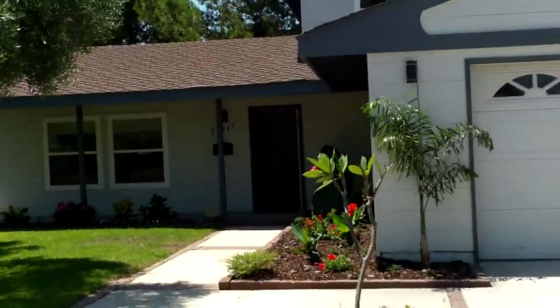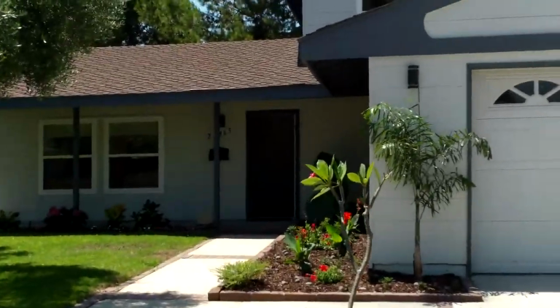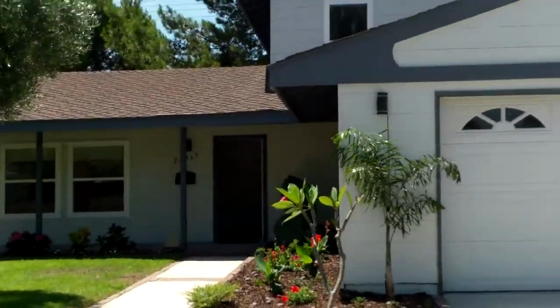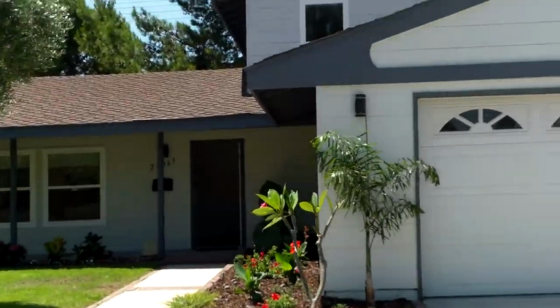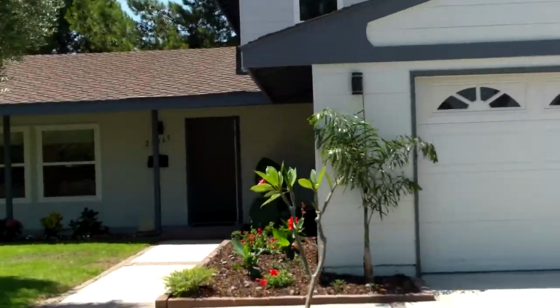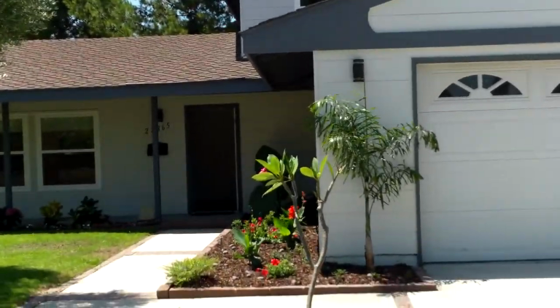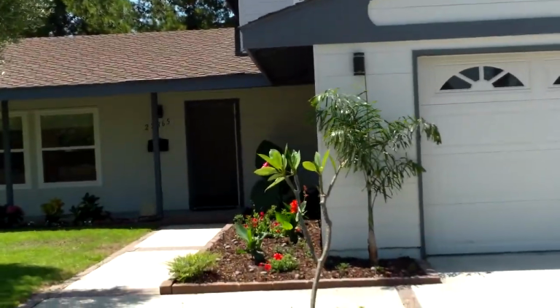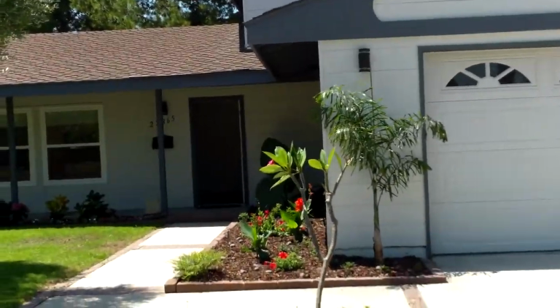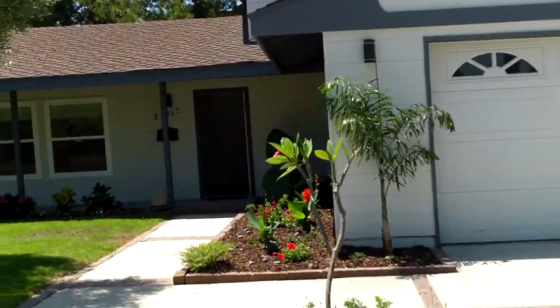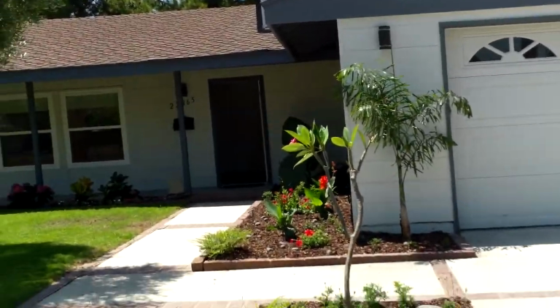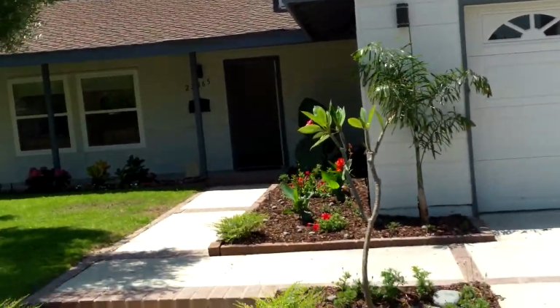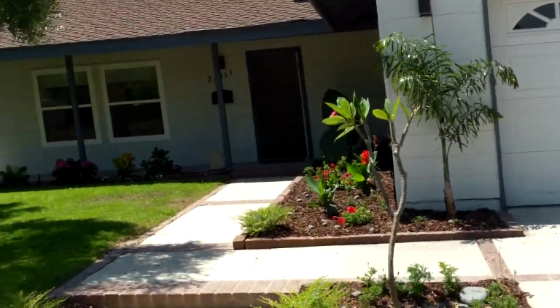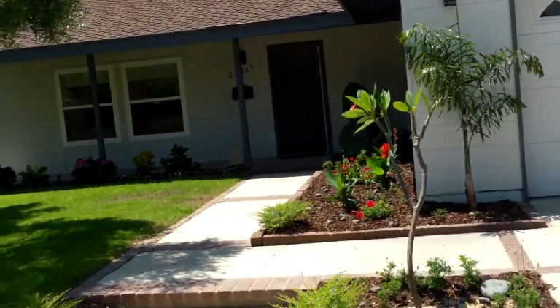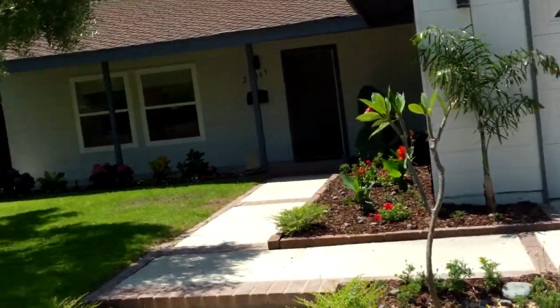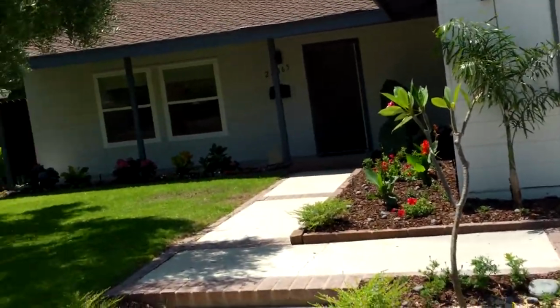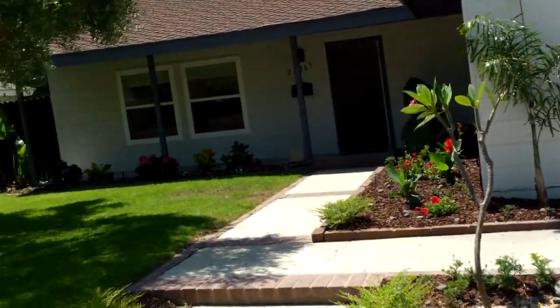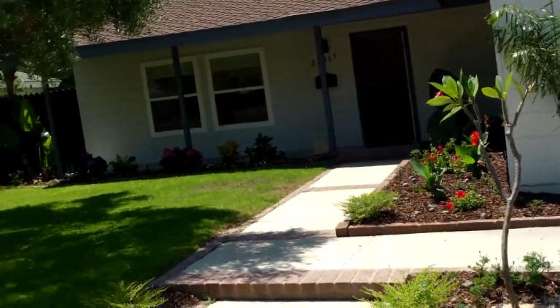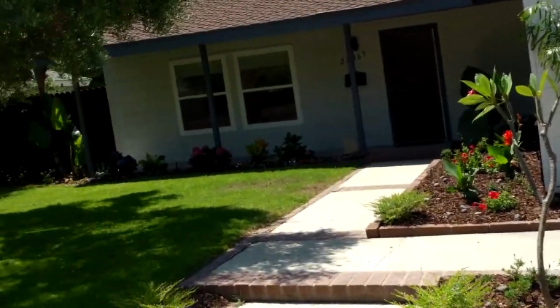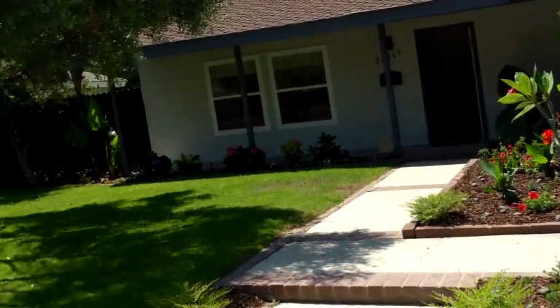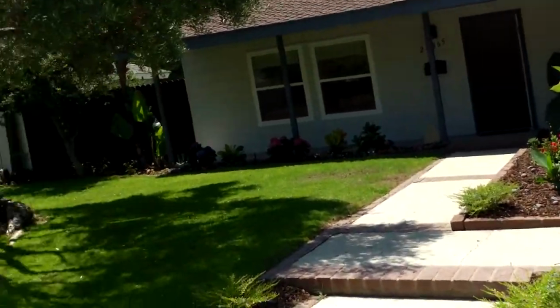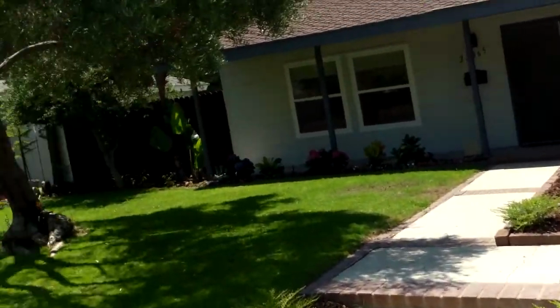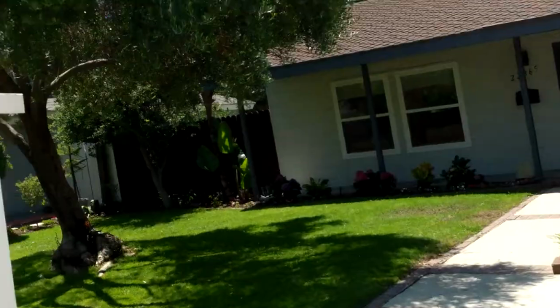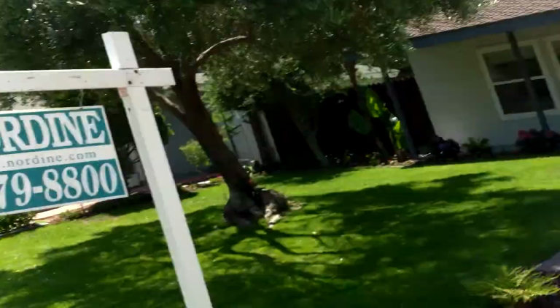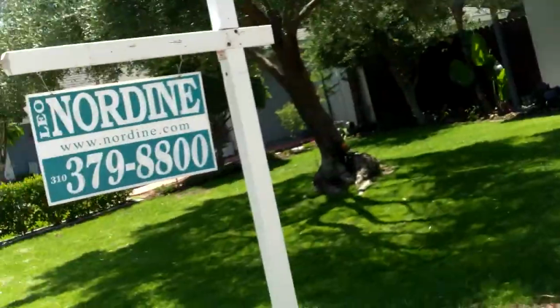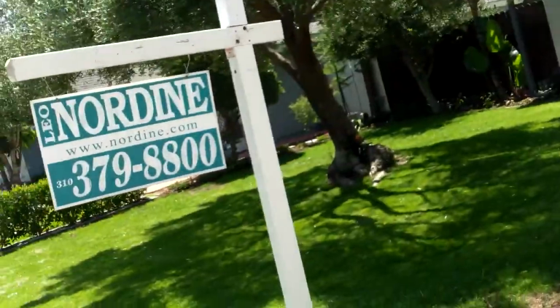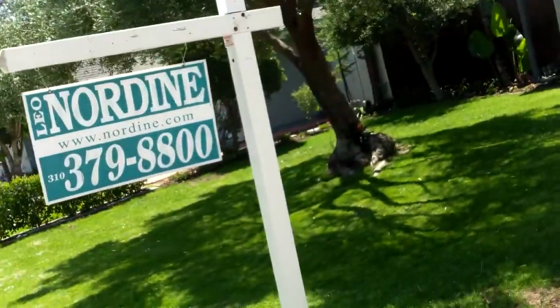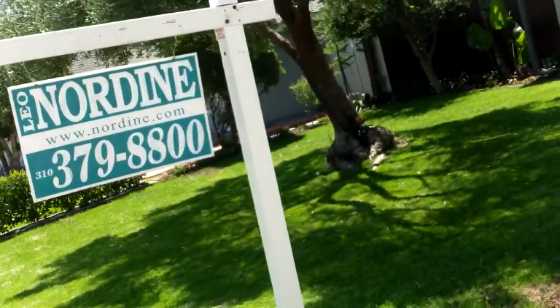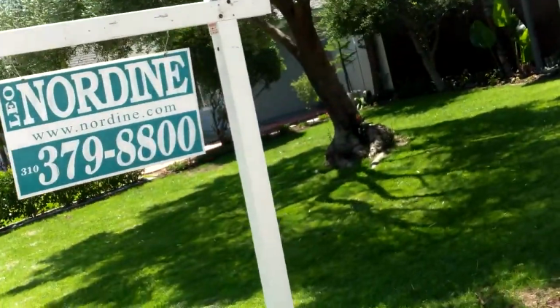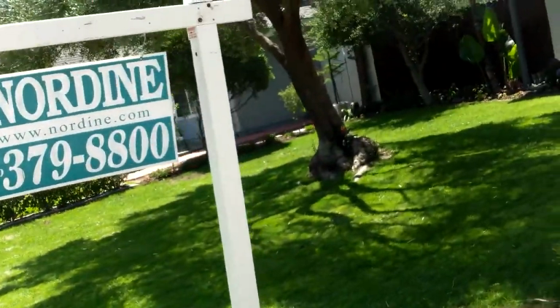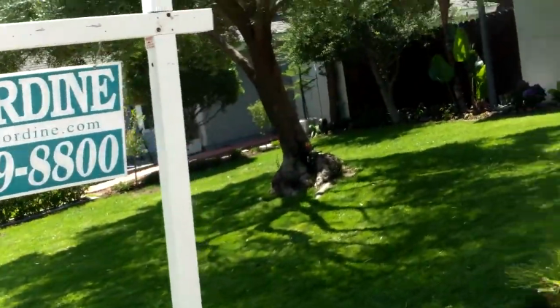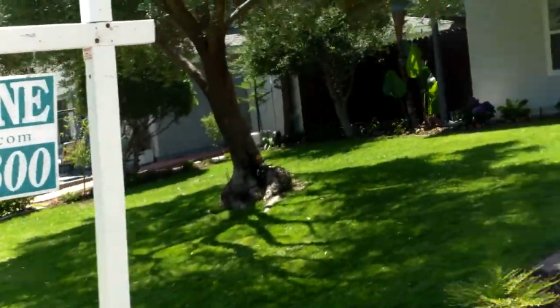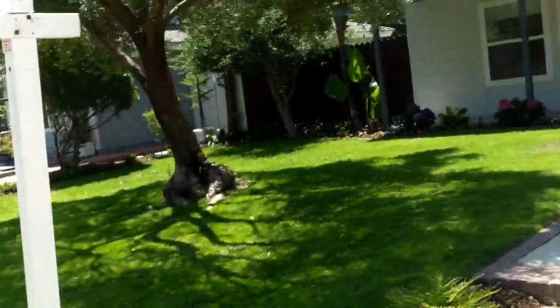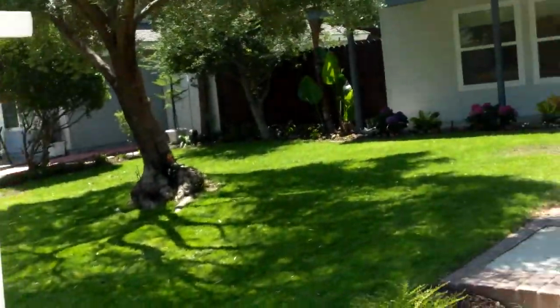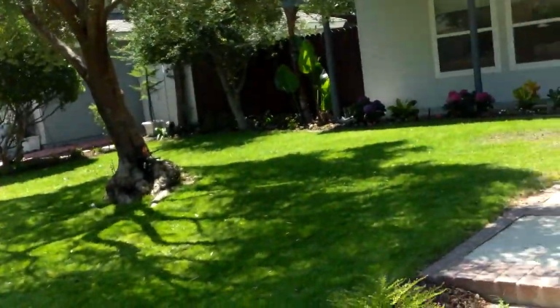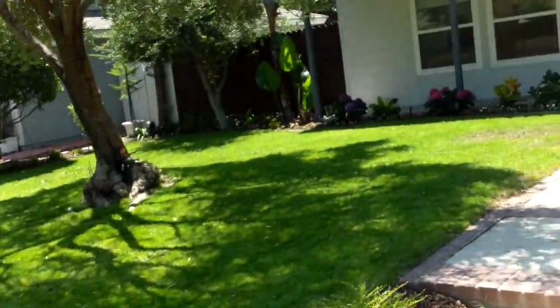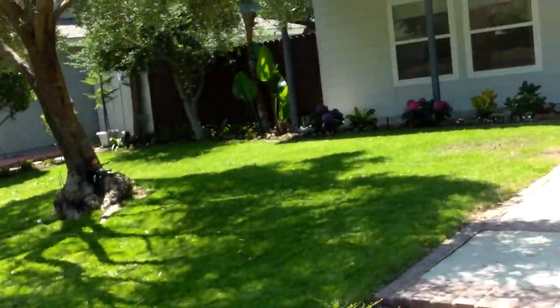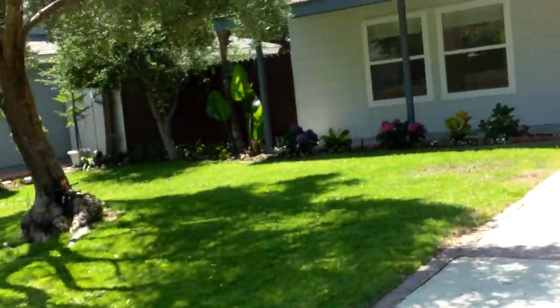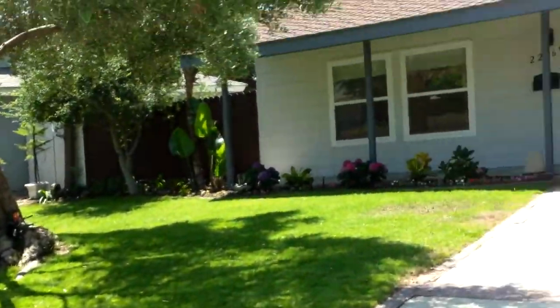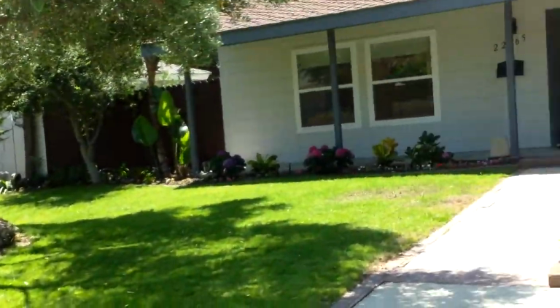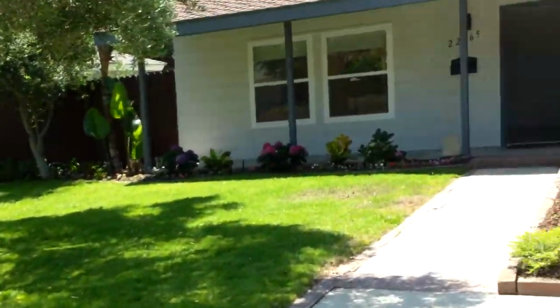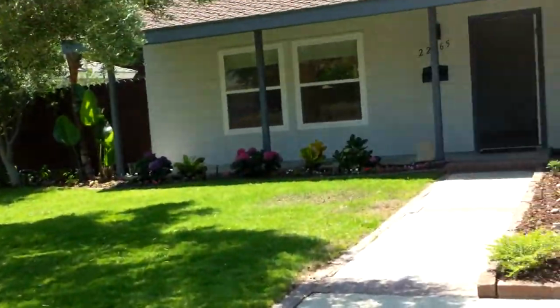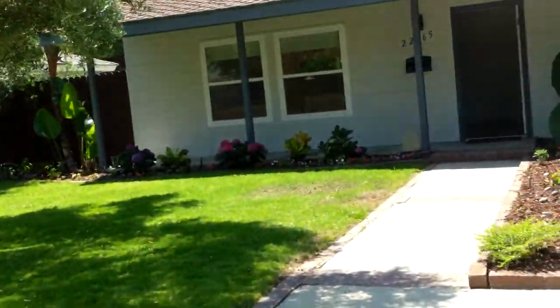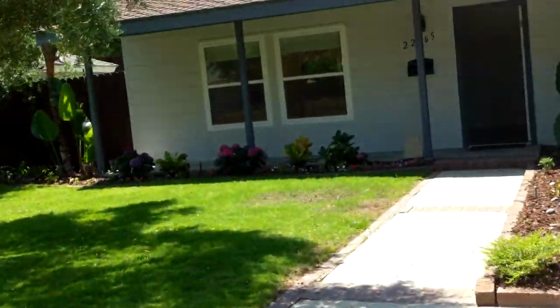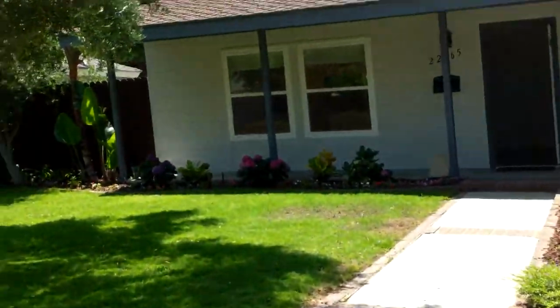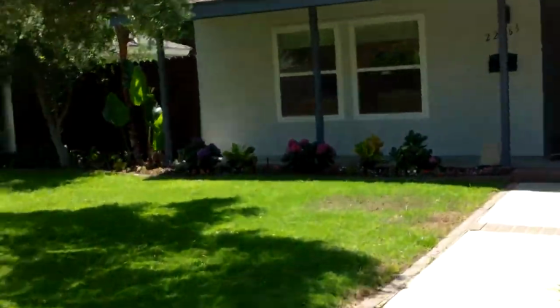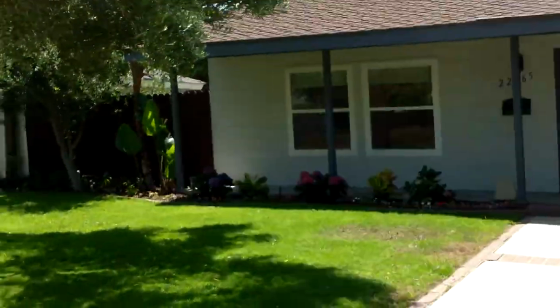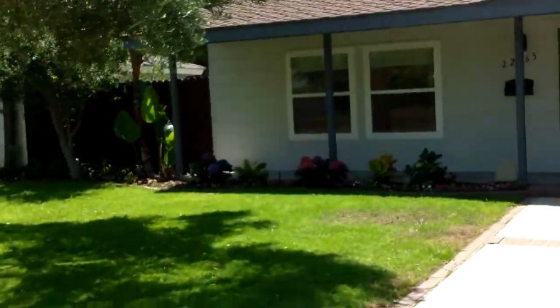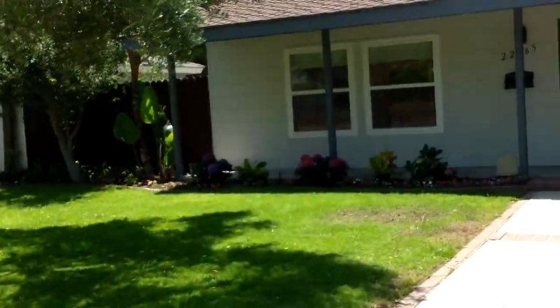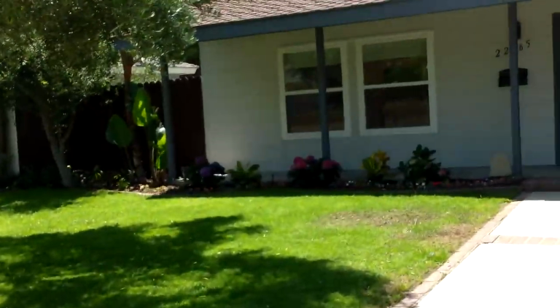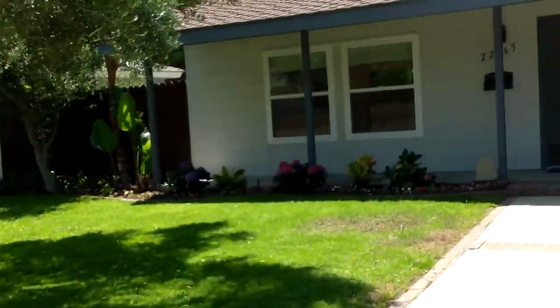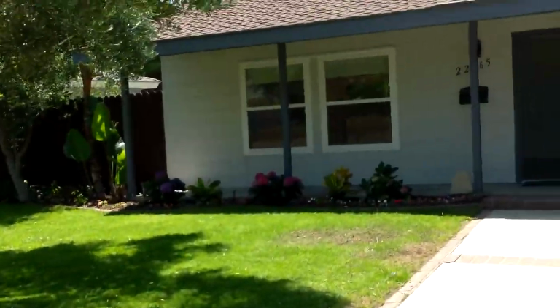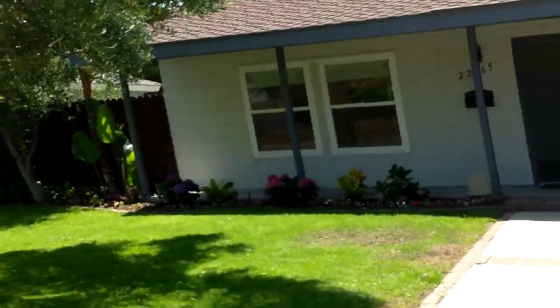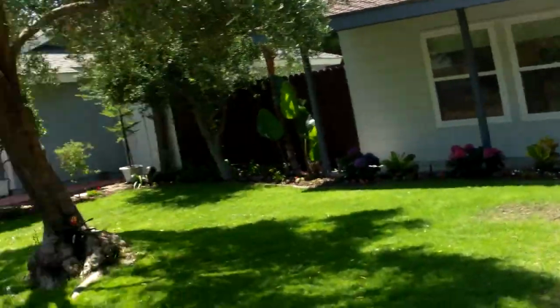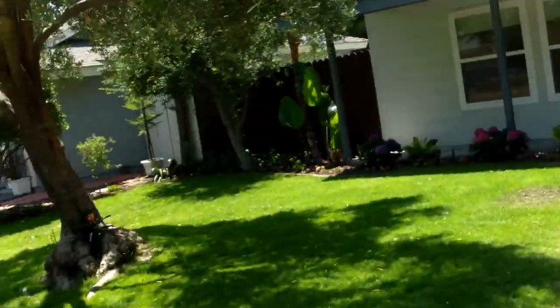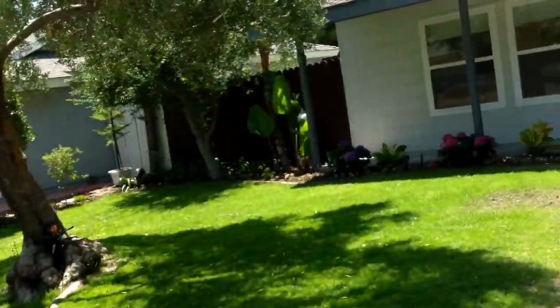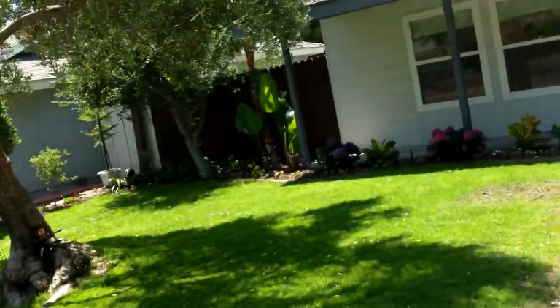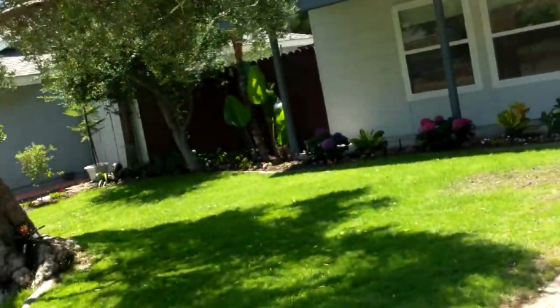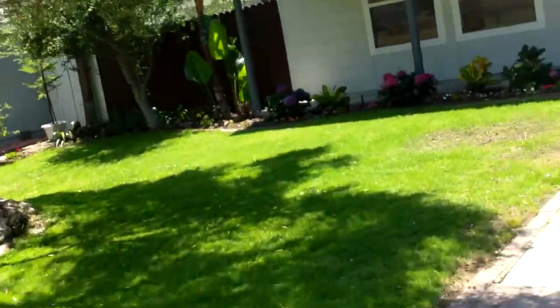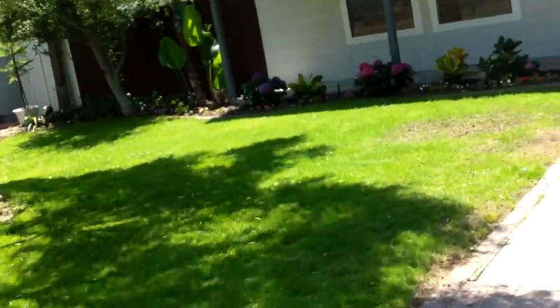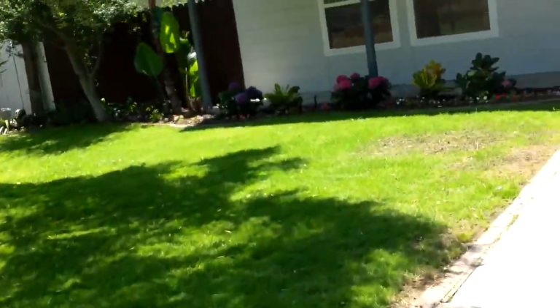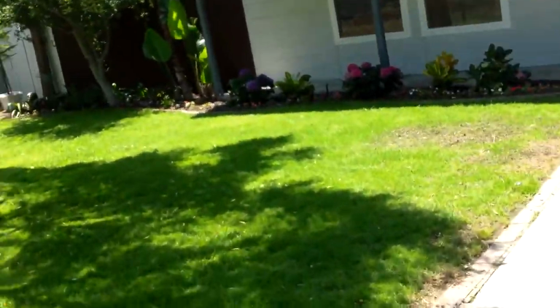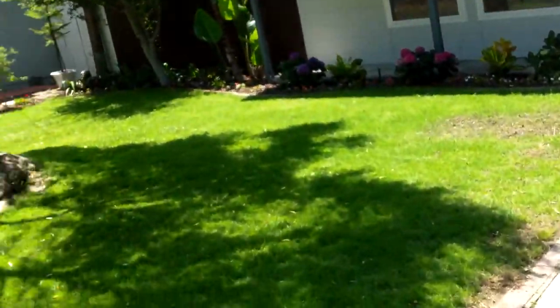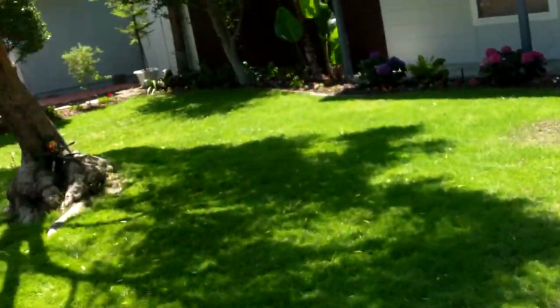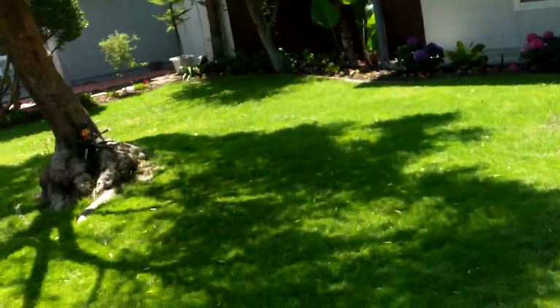It's $639k. It's 4-bed, 2-bath, 1925 square feet on a 7405 square foot lot.